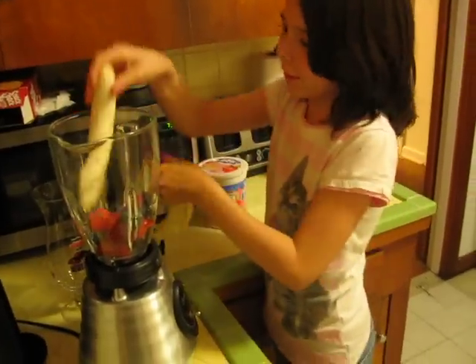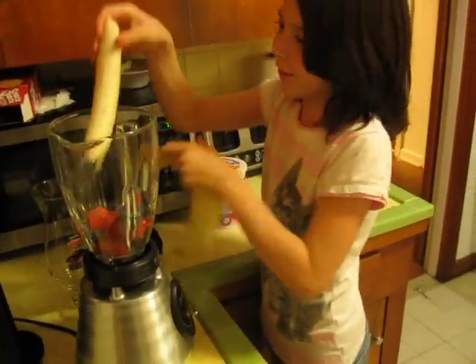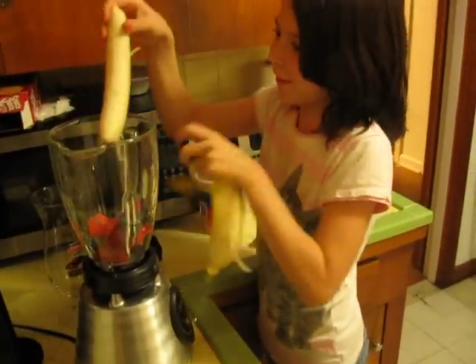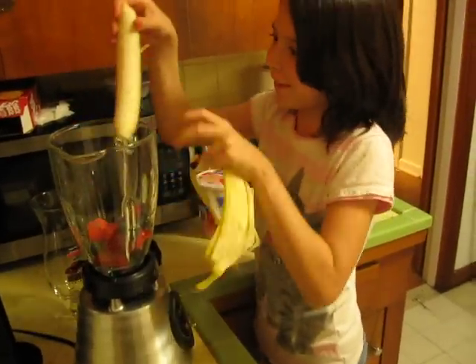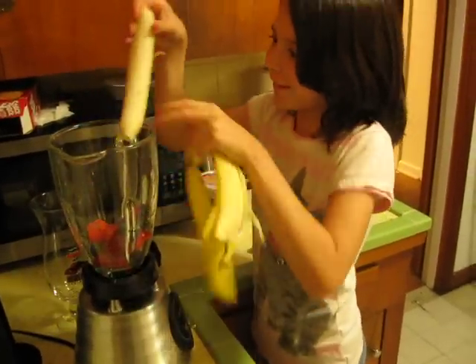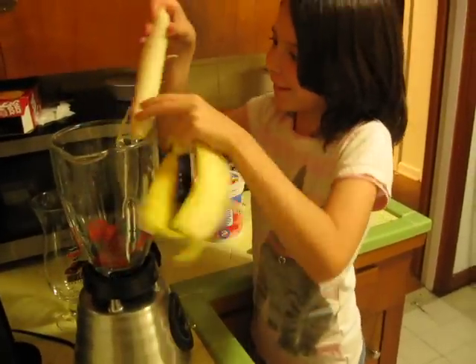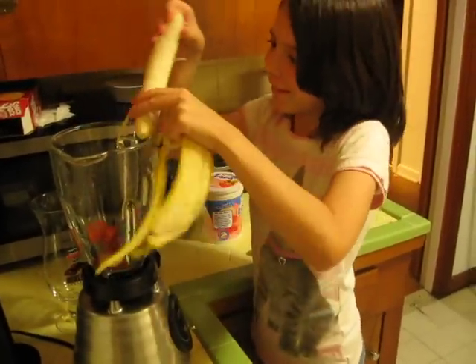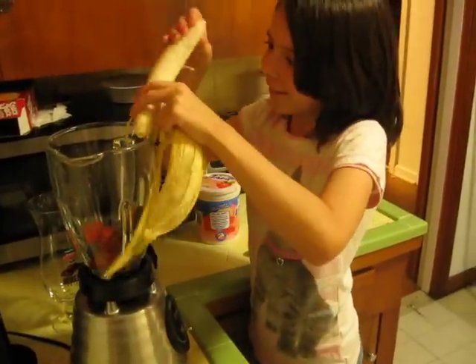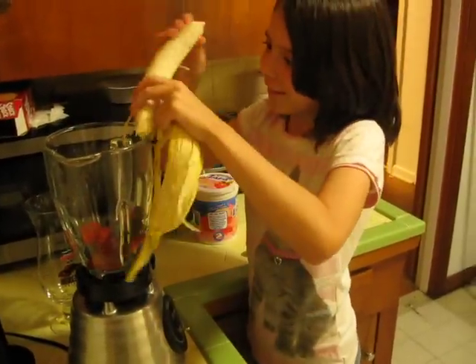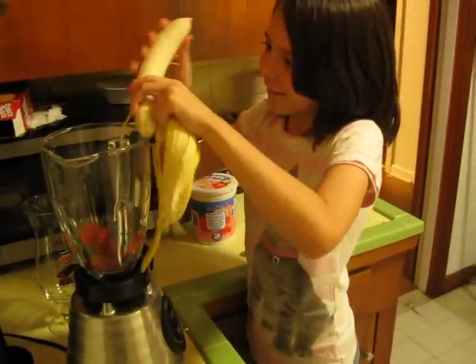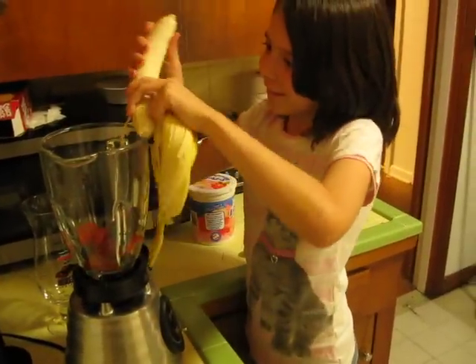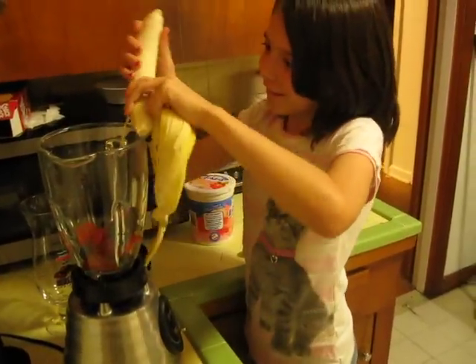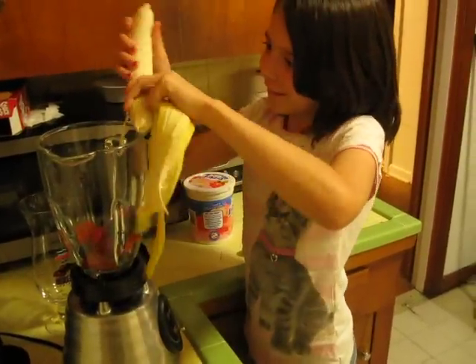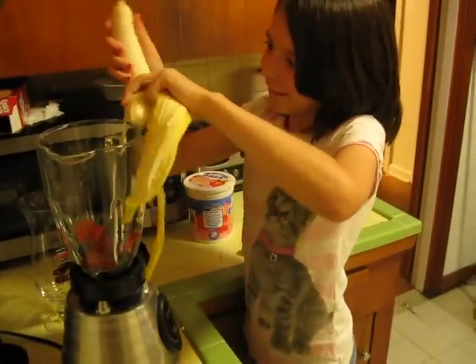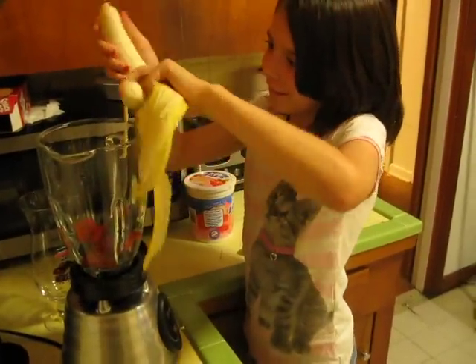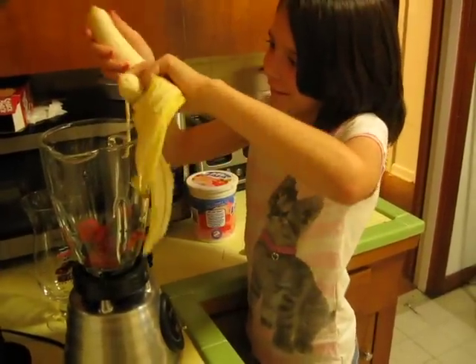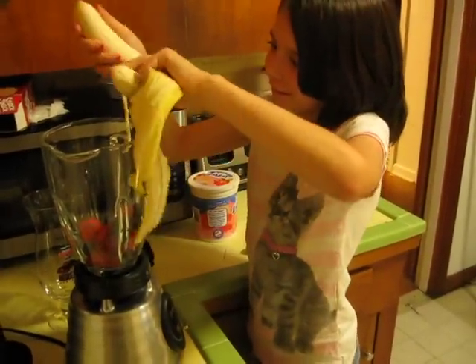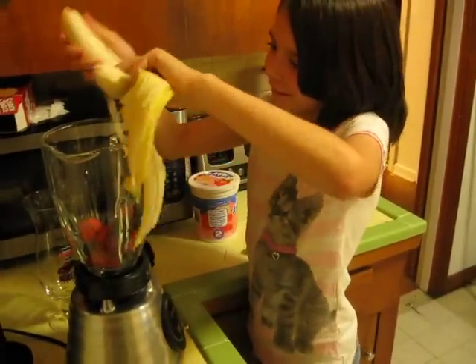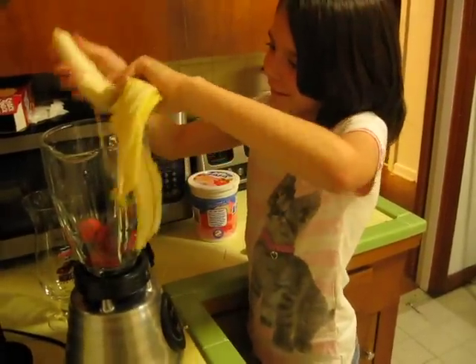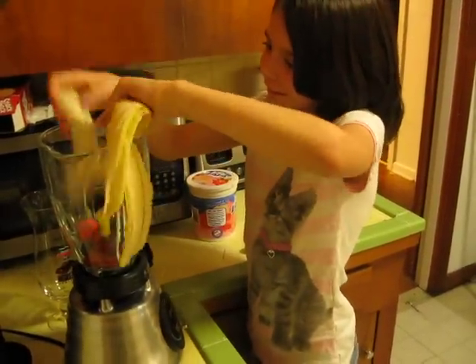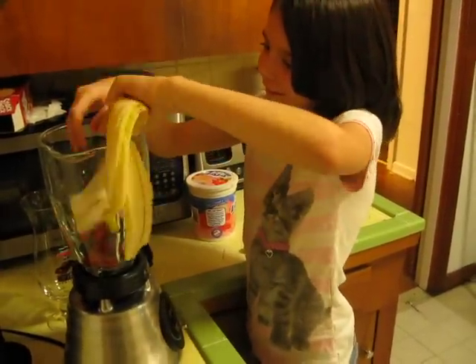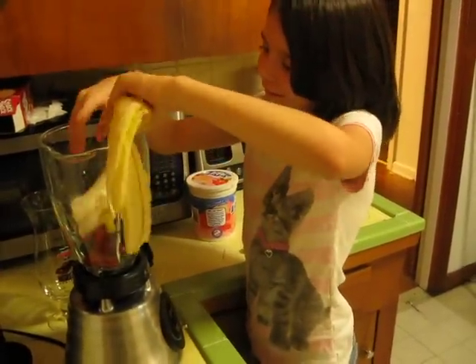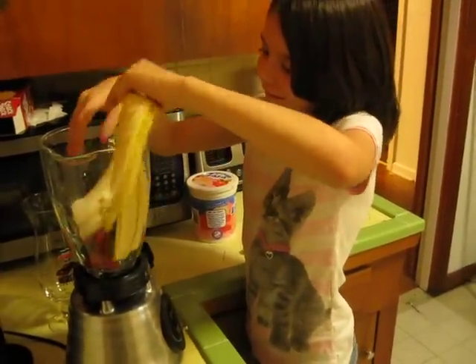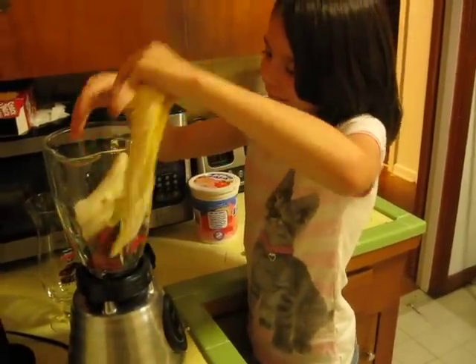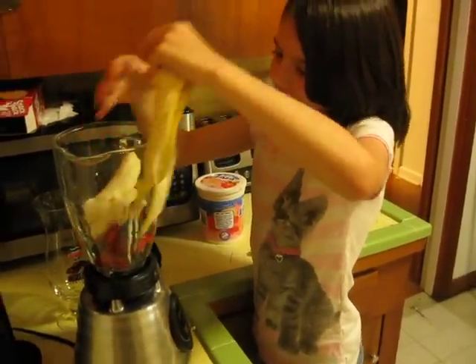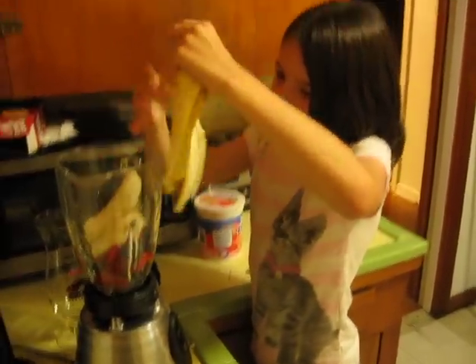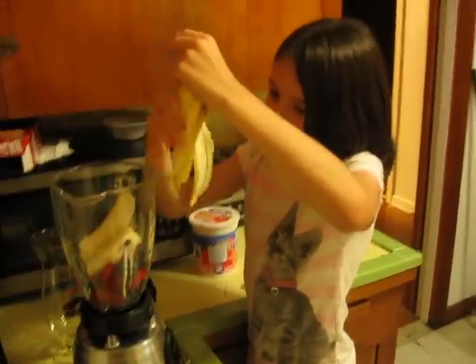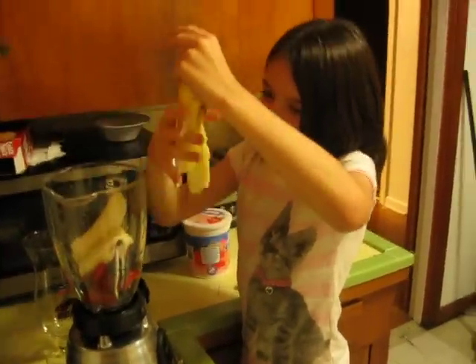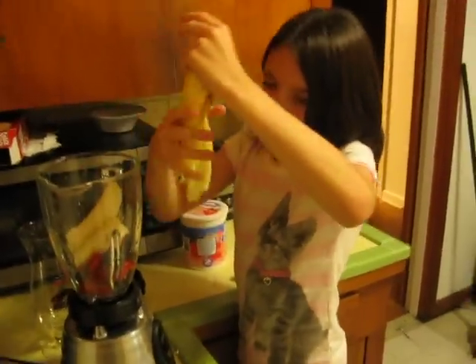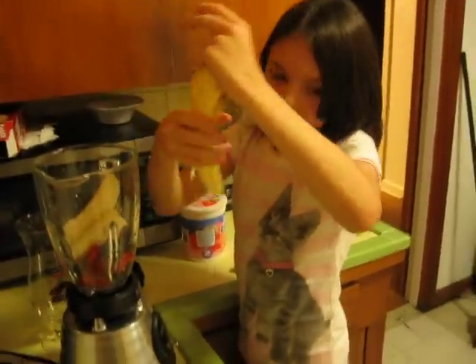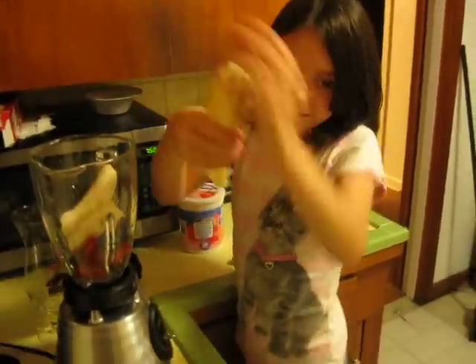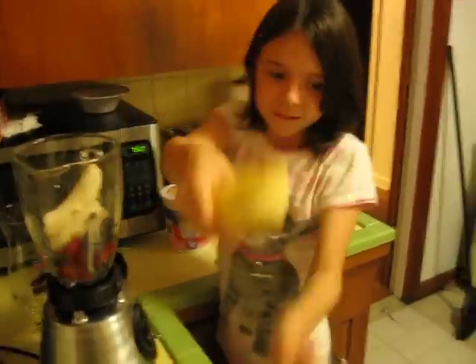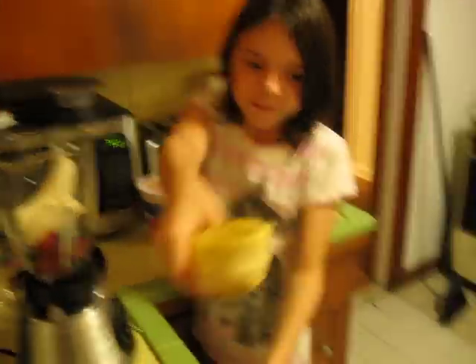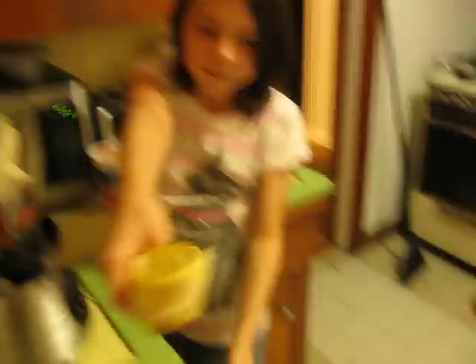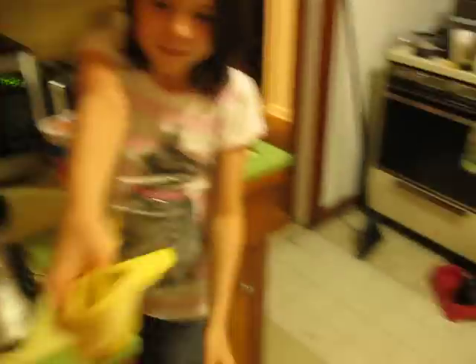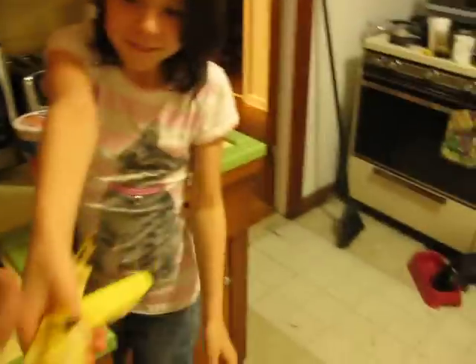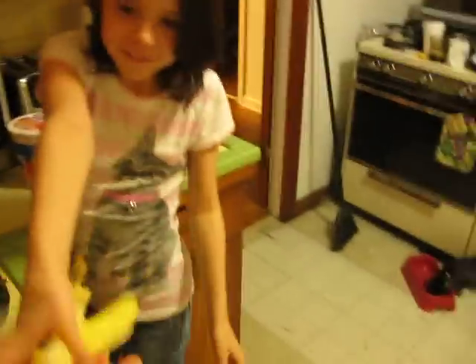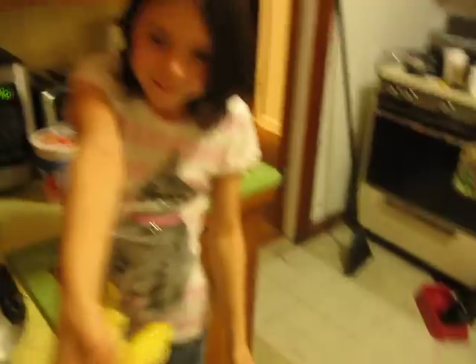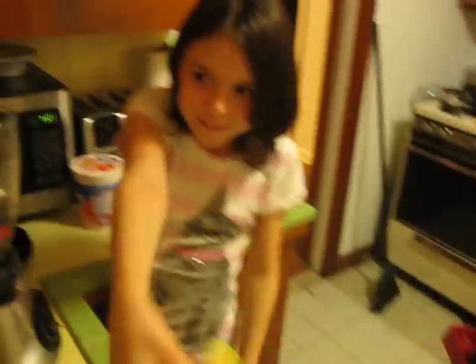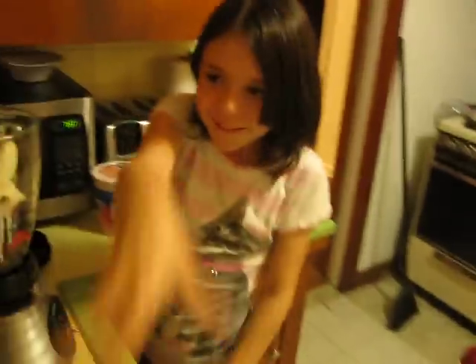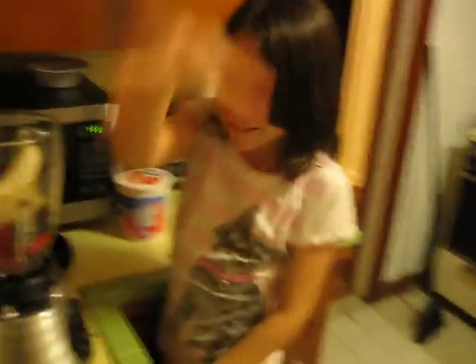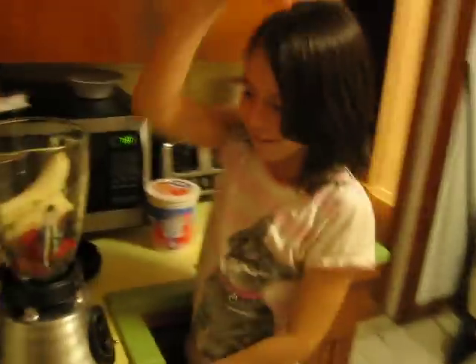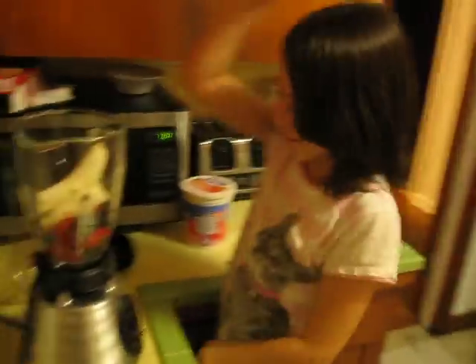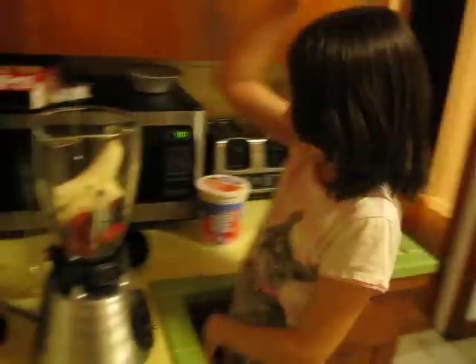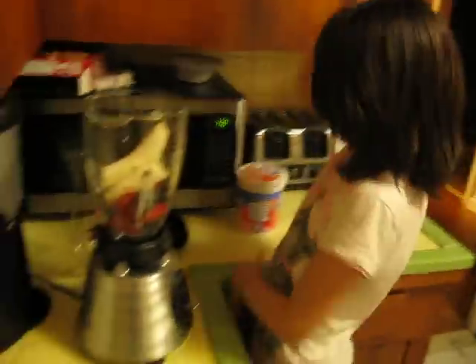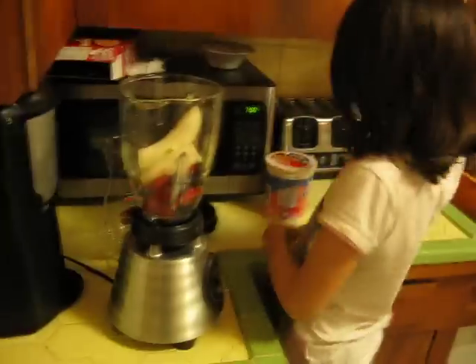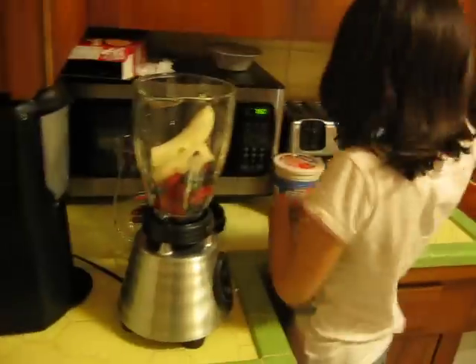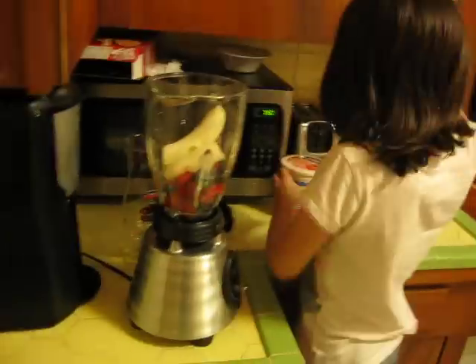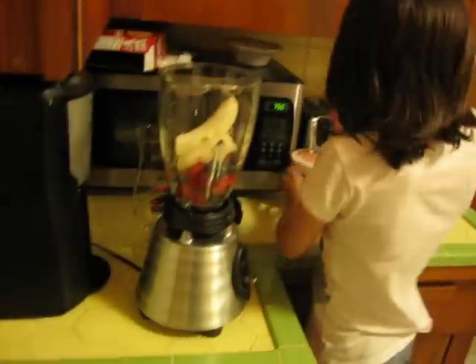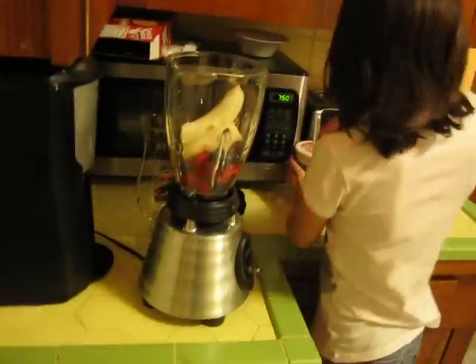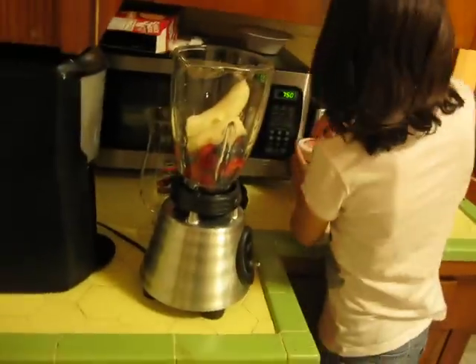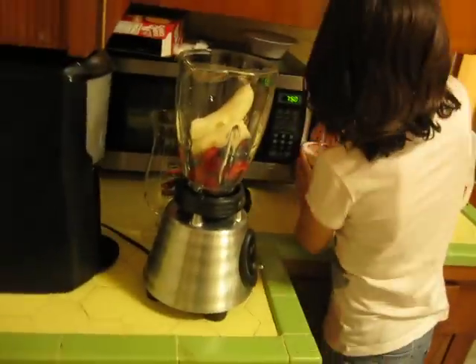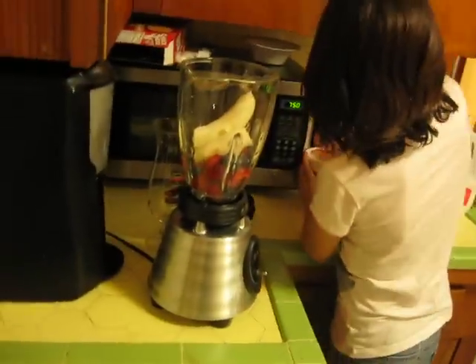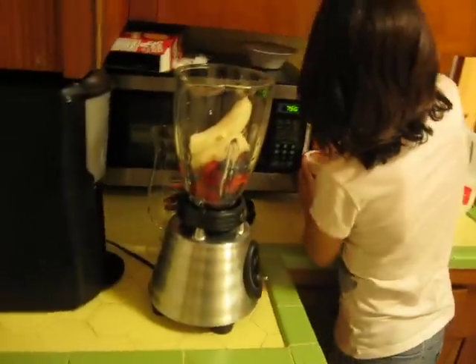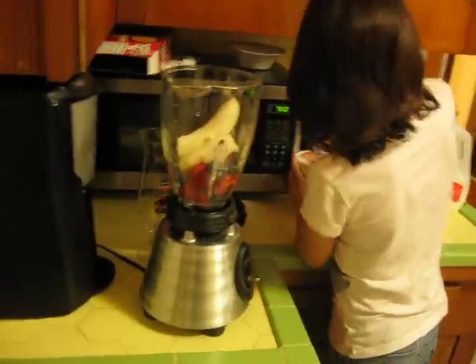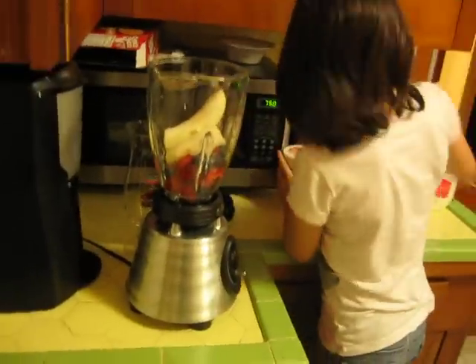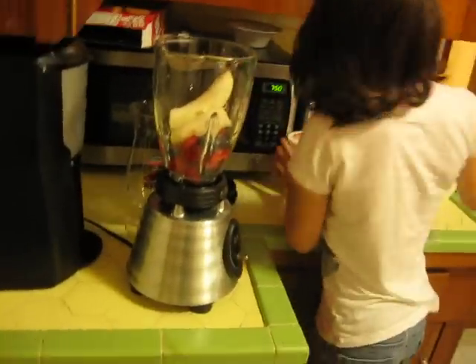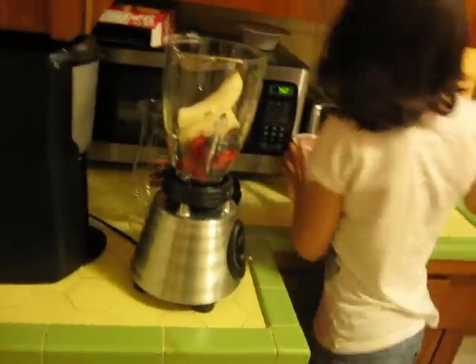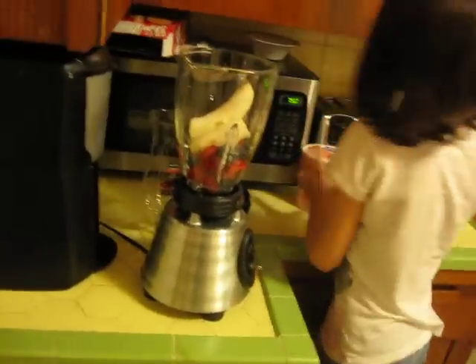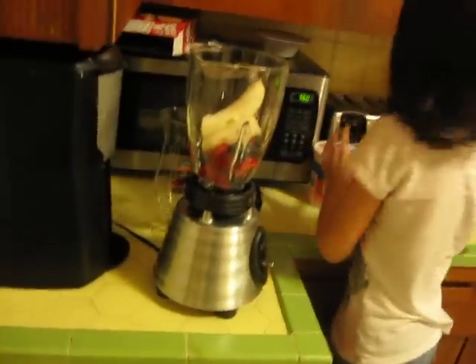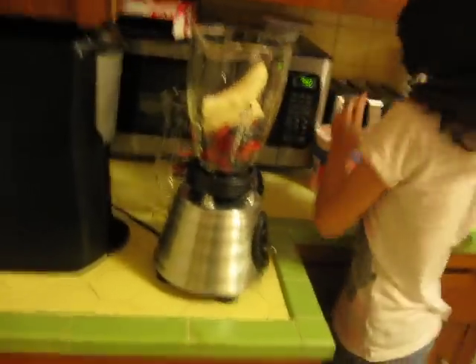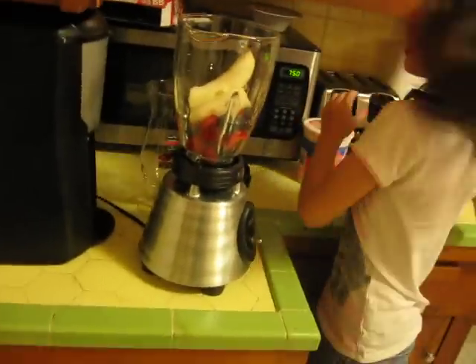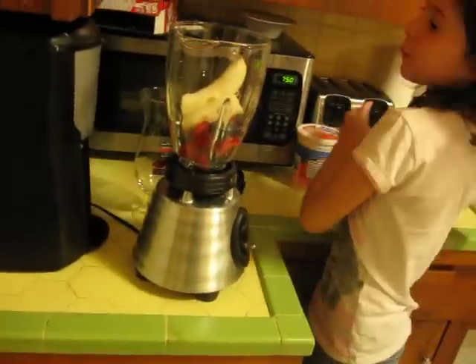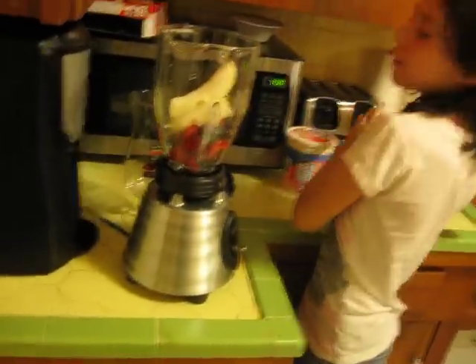It's kind of sticking up a little bit. Alright, a banana. And, put your milk.